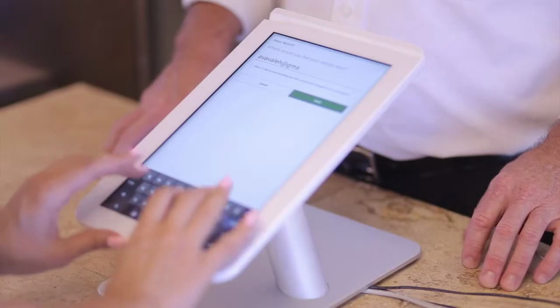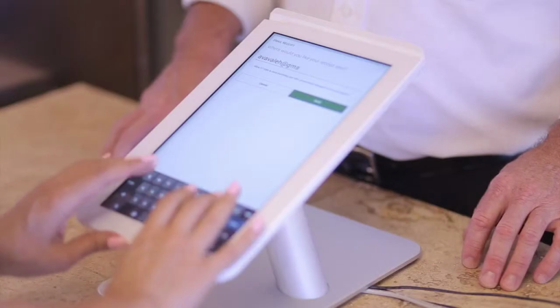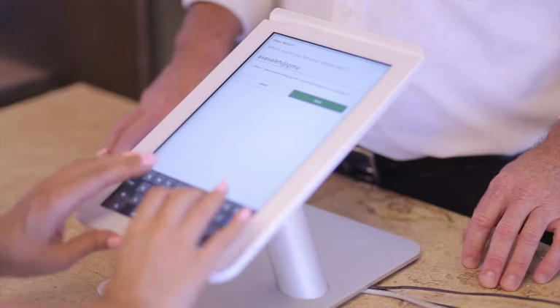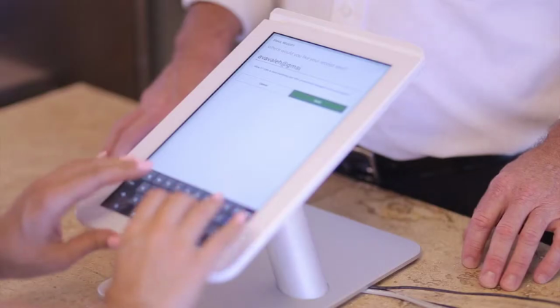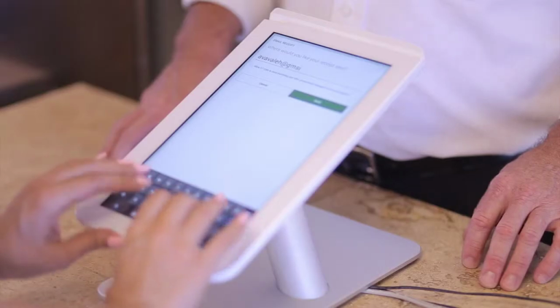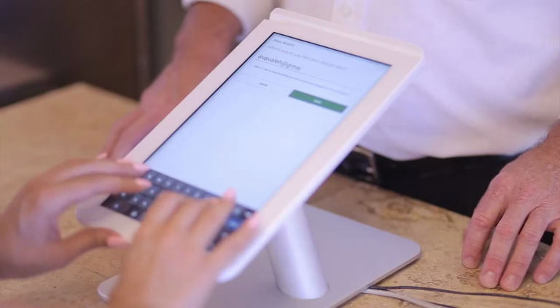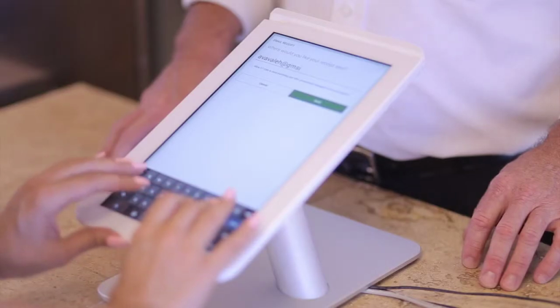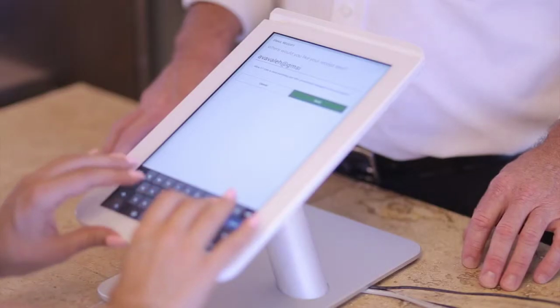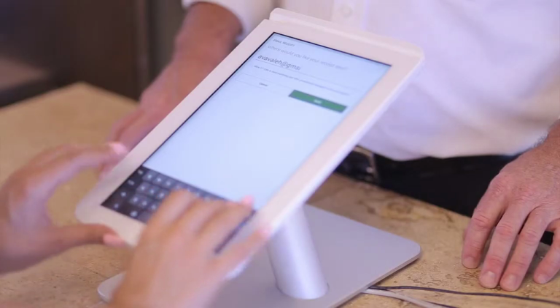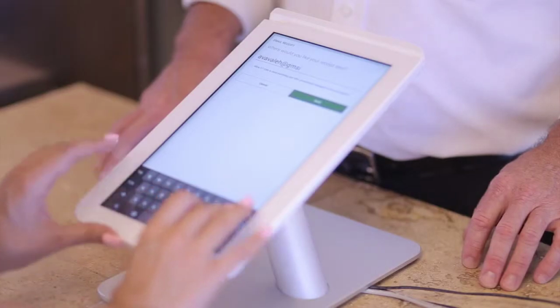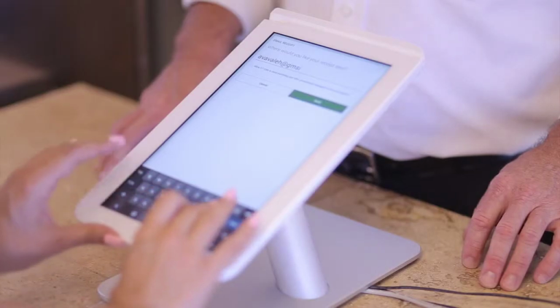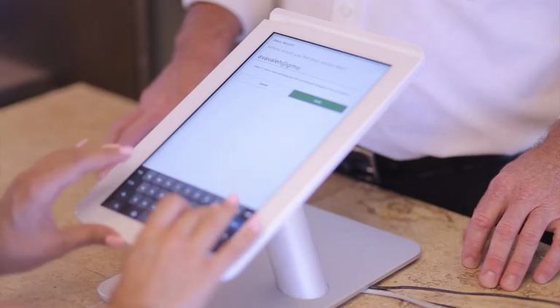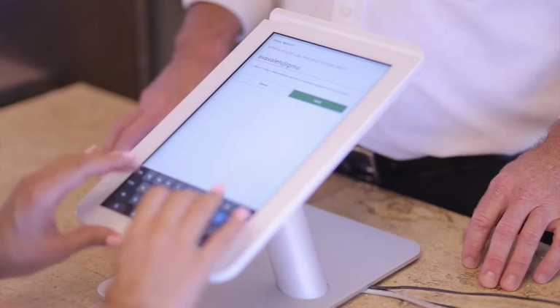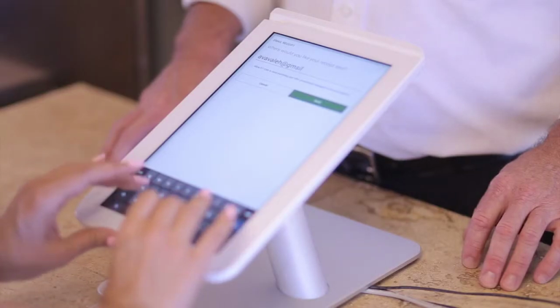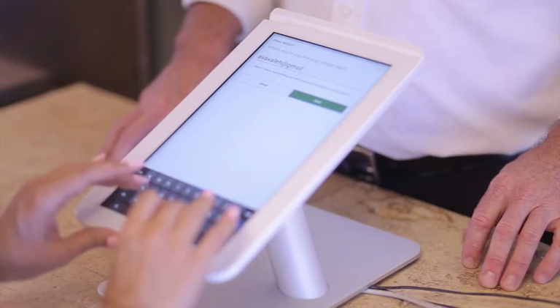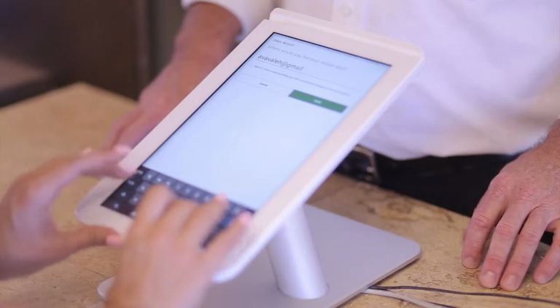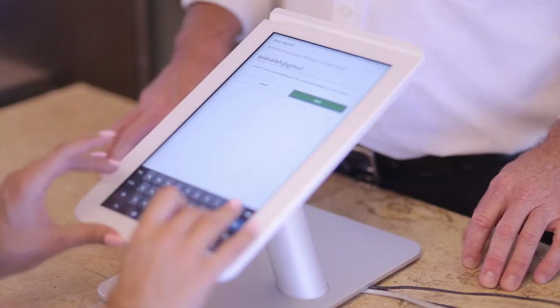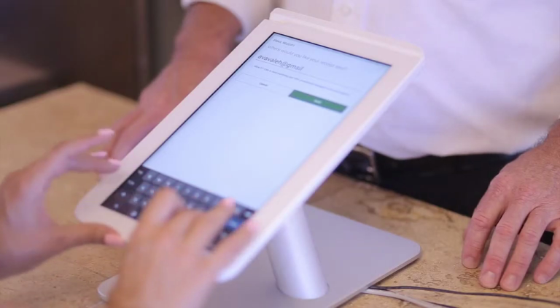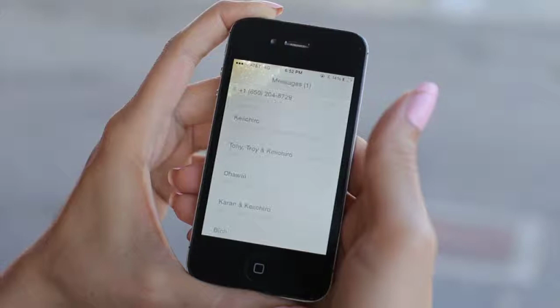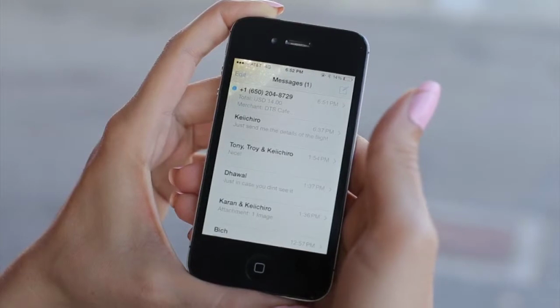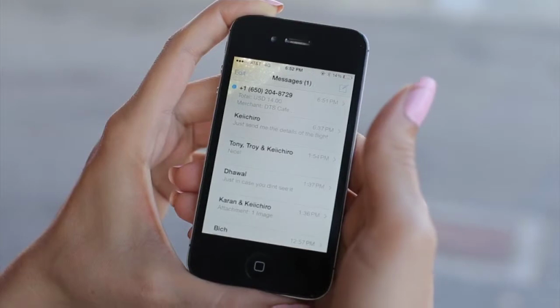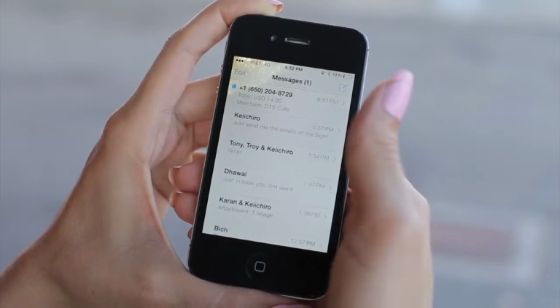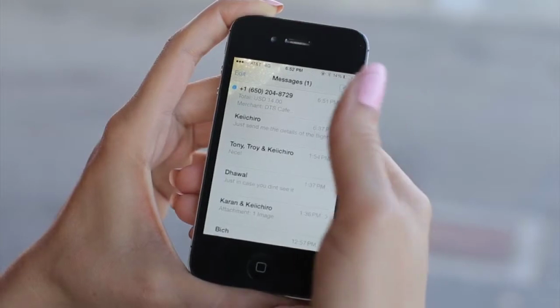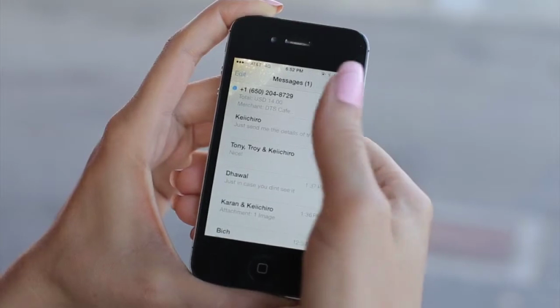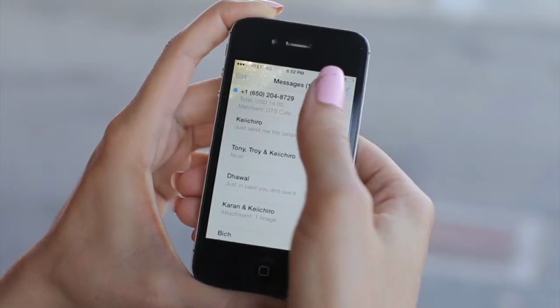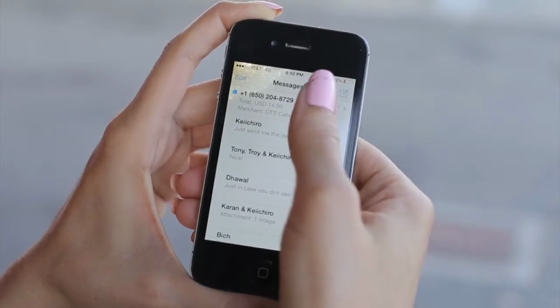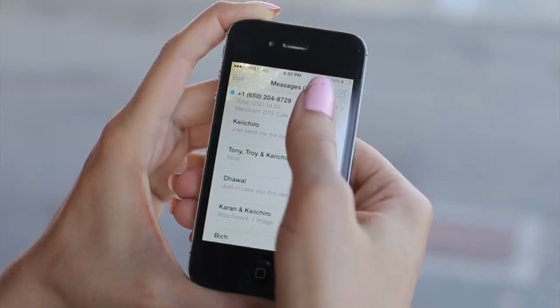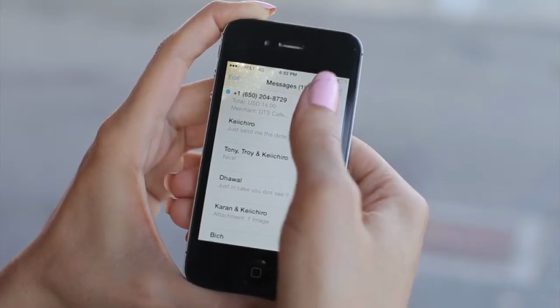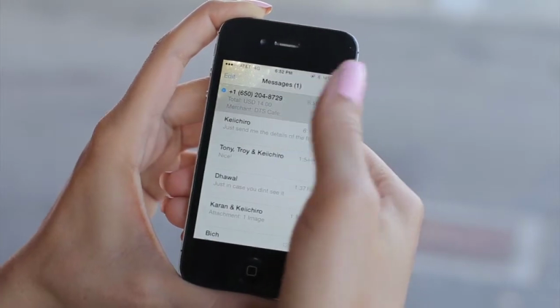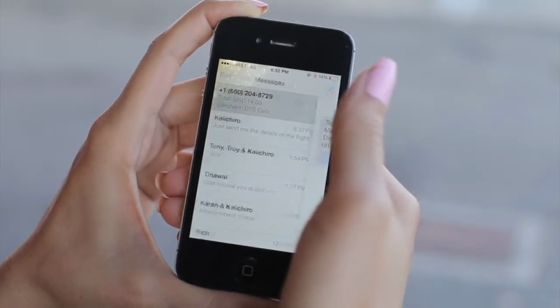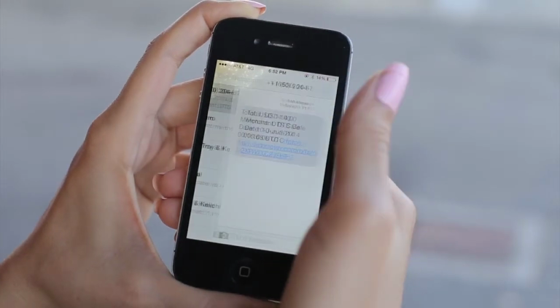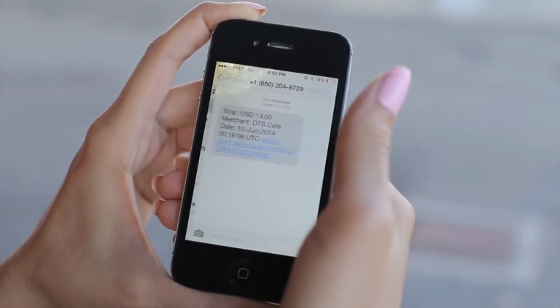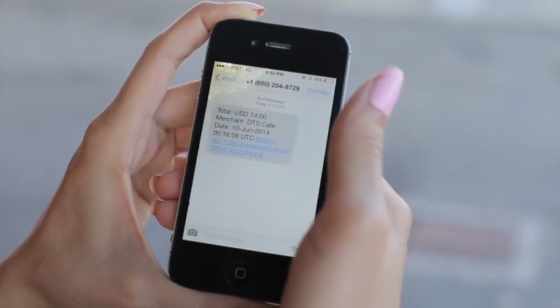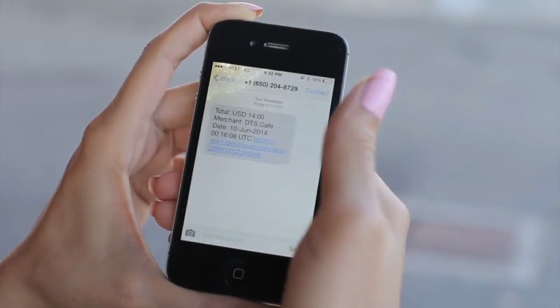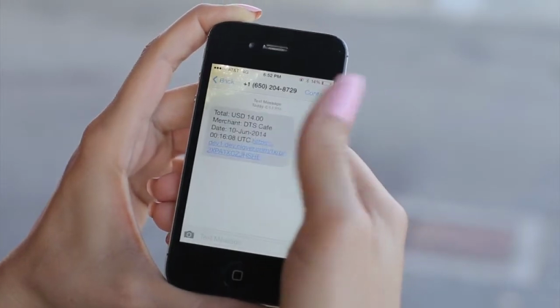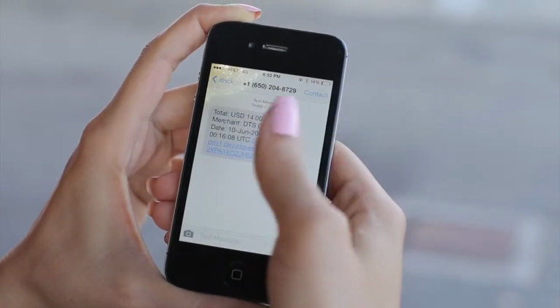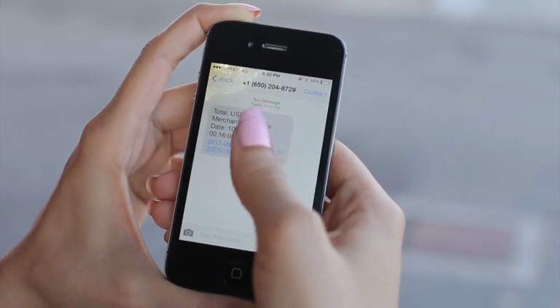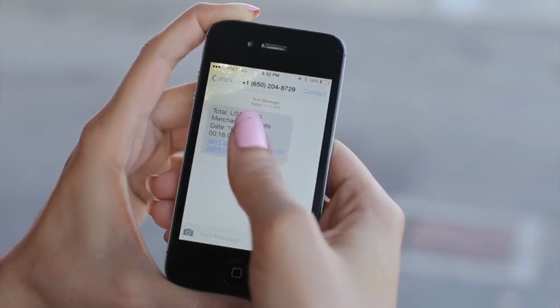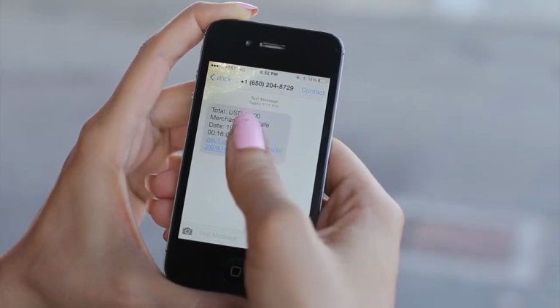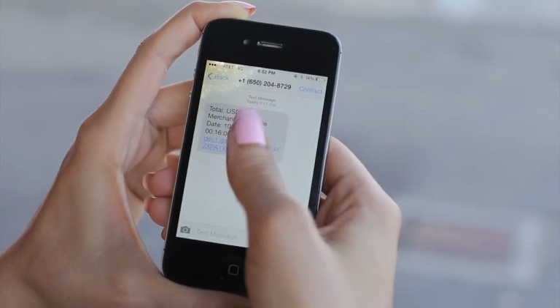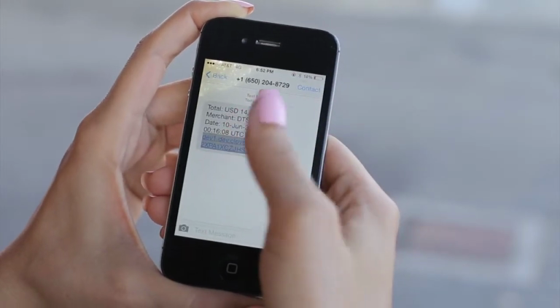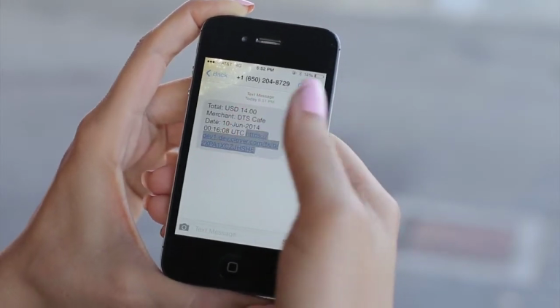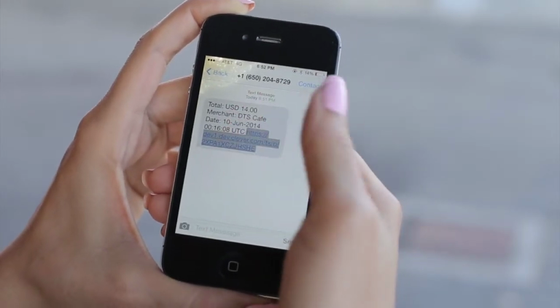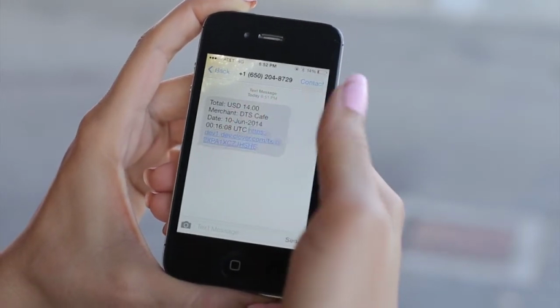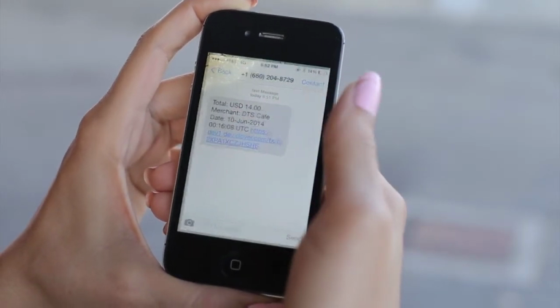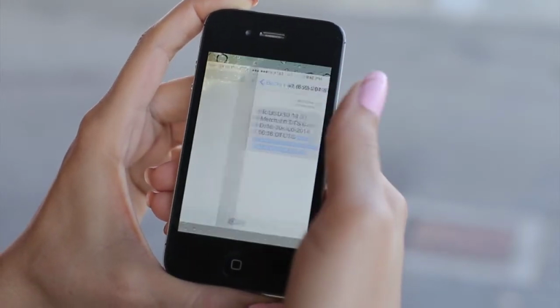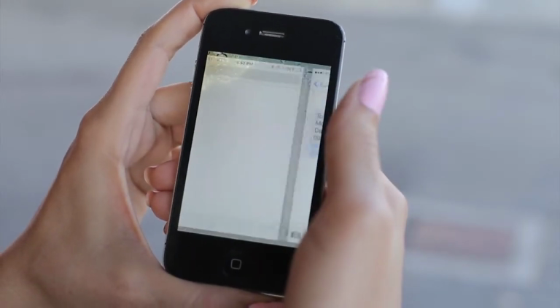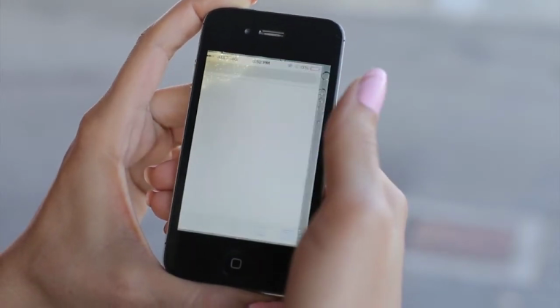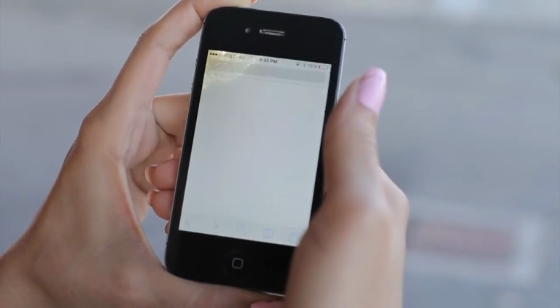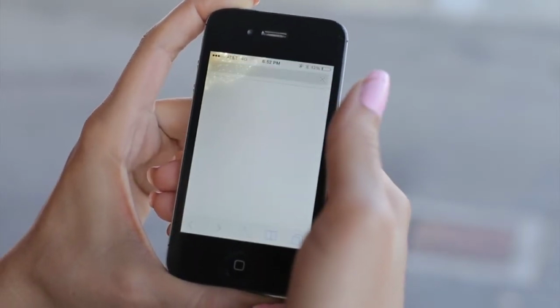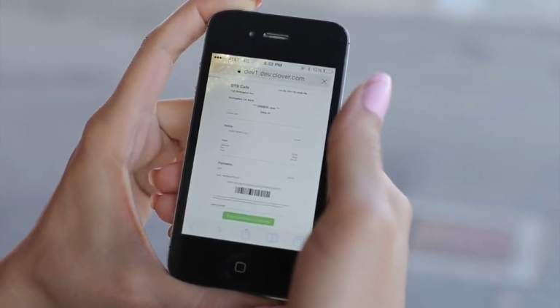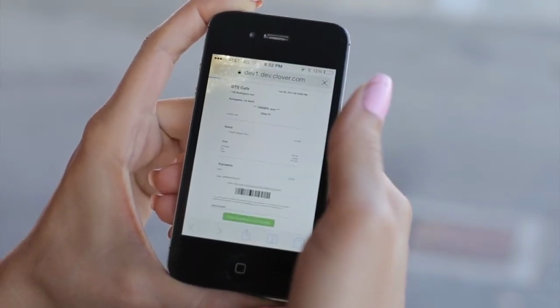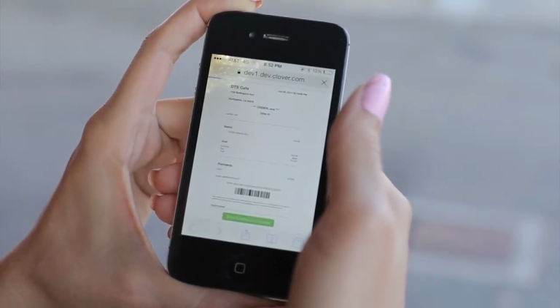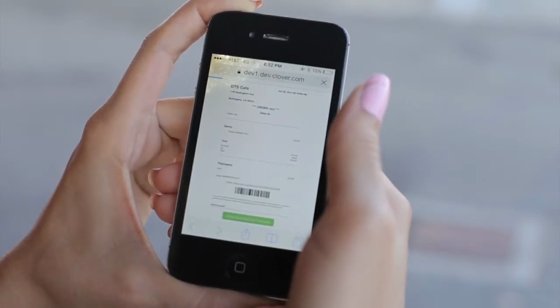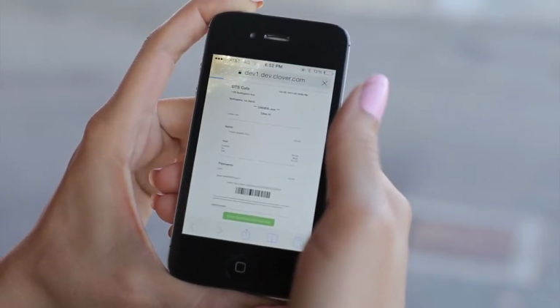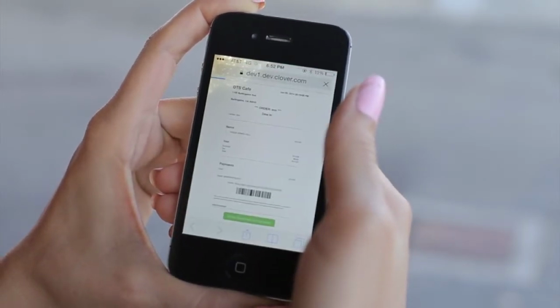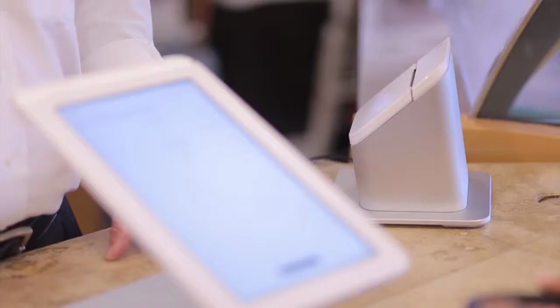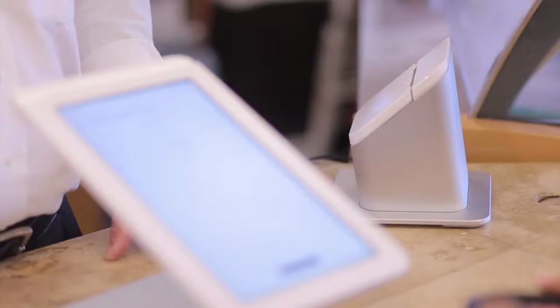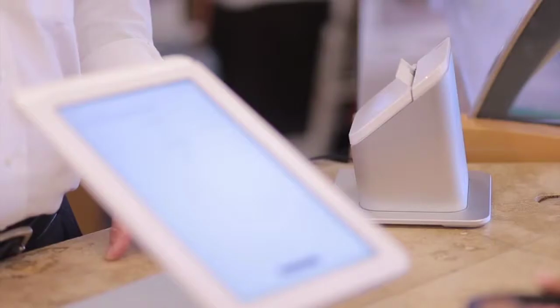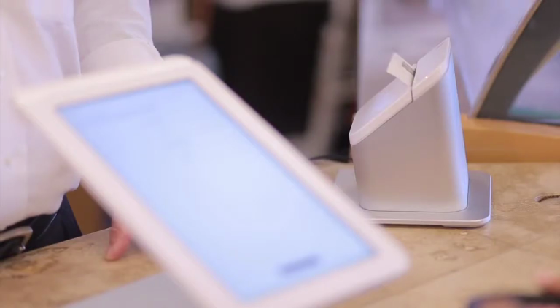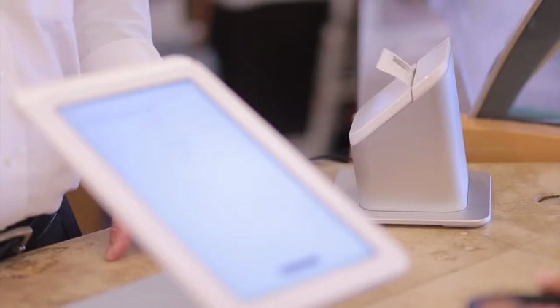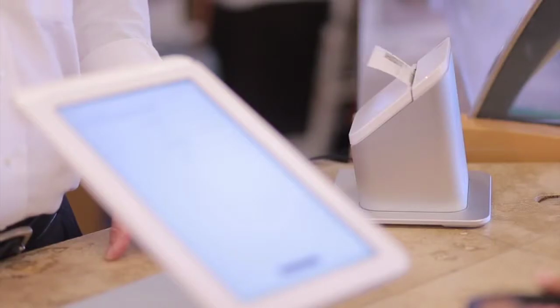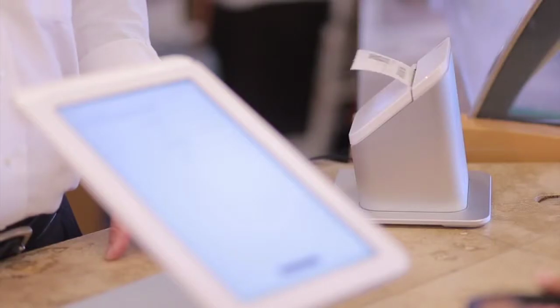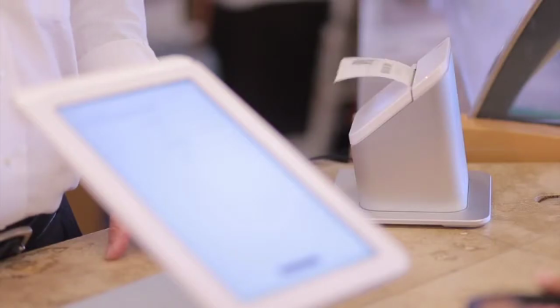Your customers will now be able to provide you instant feedback in three easy ways: via their email, text, or print receipt.